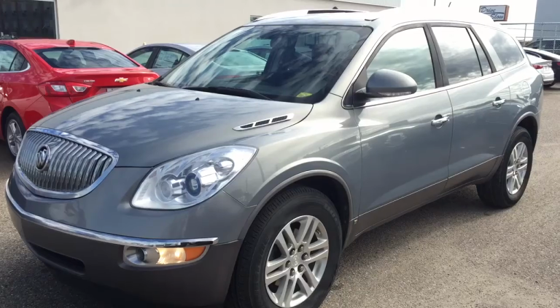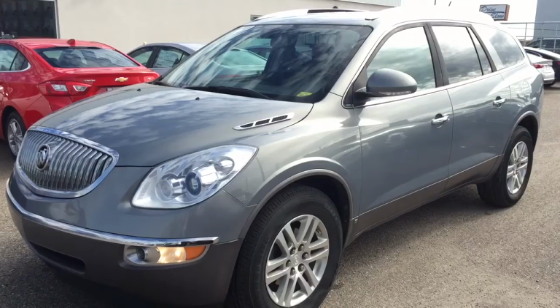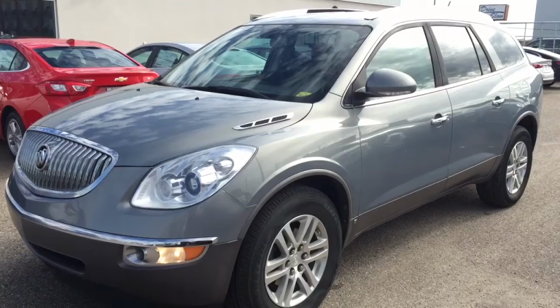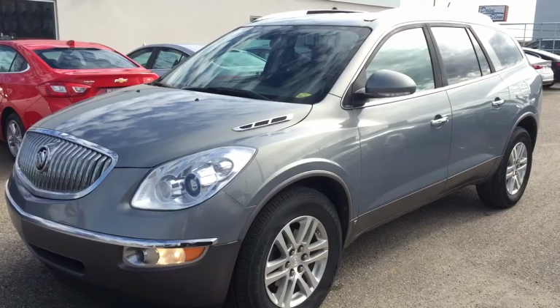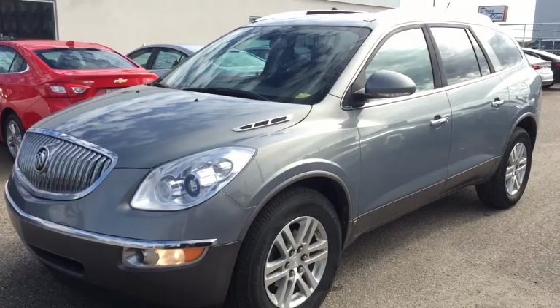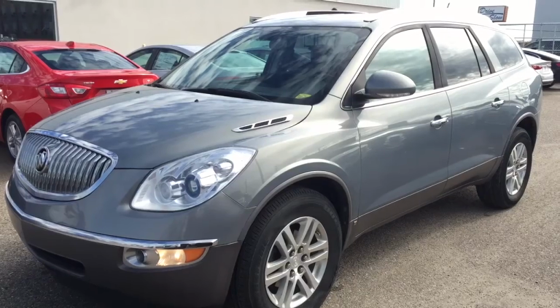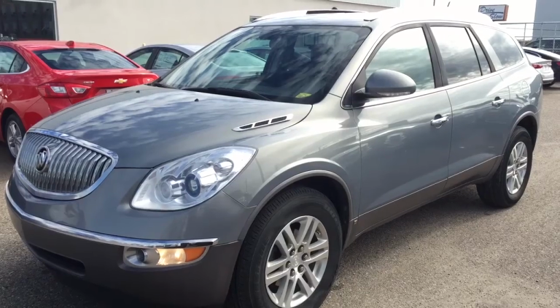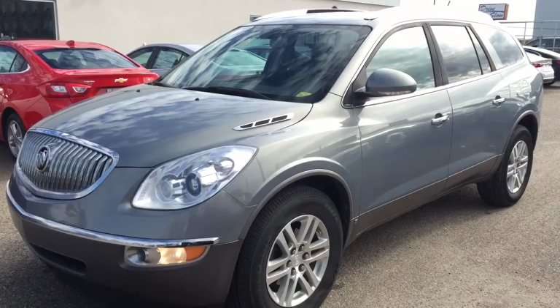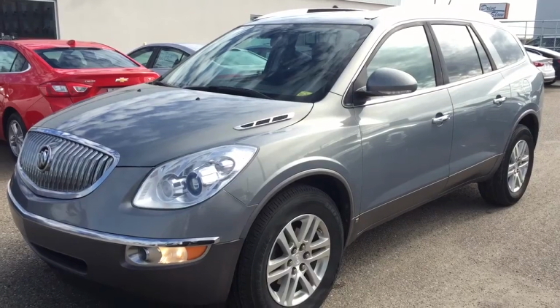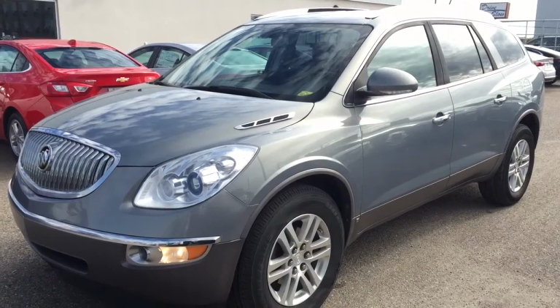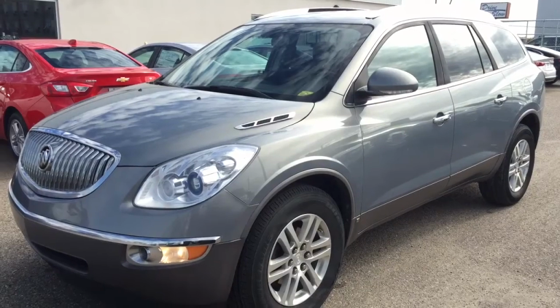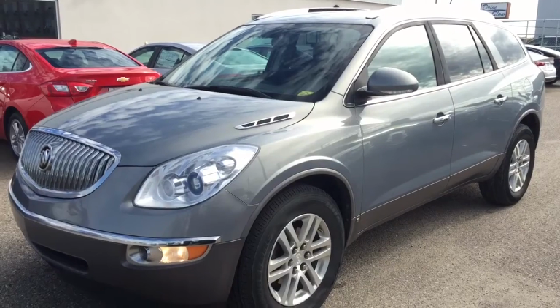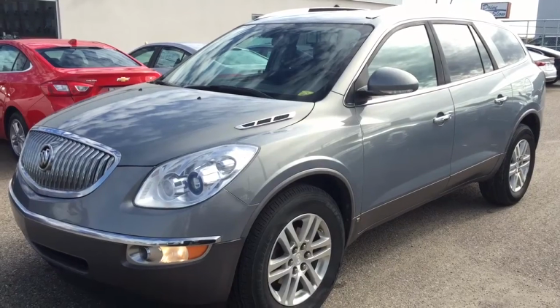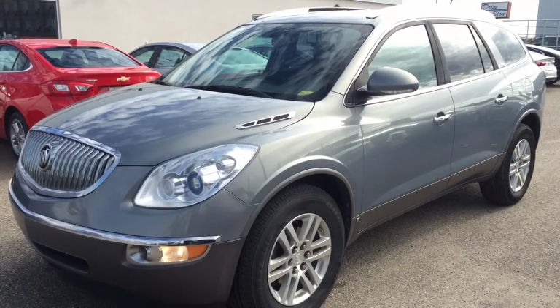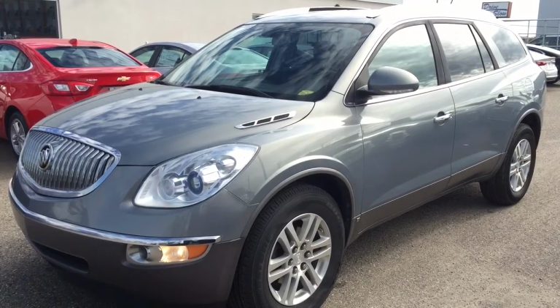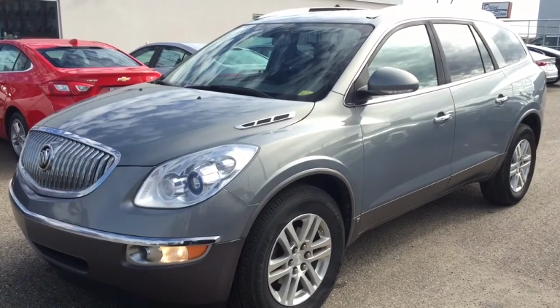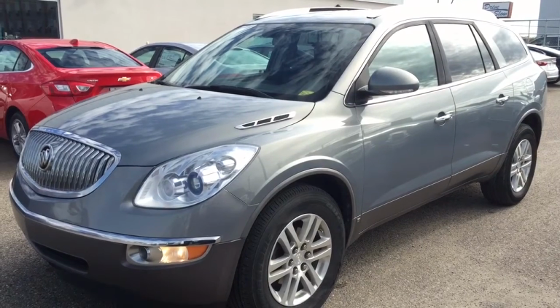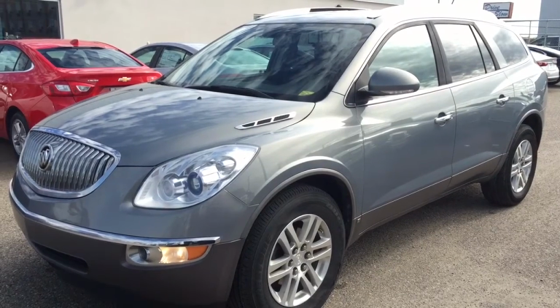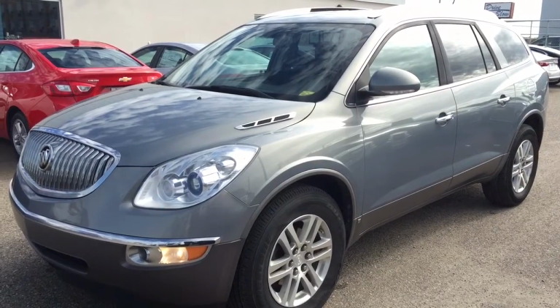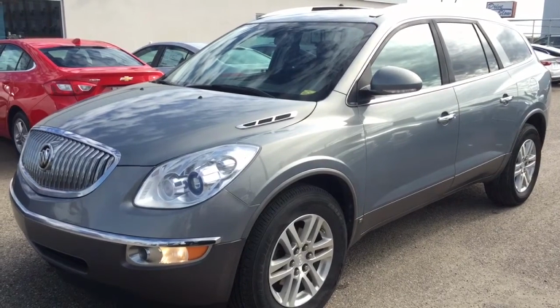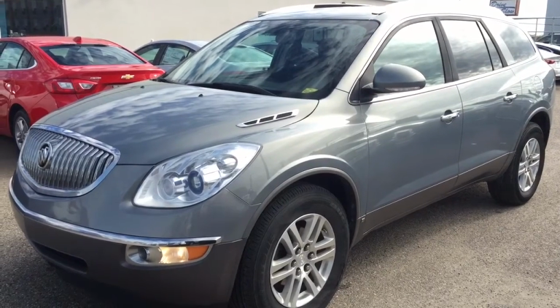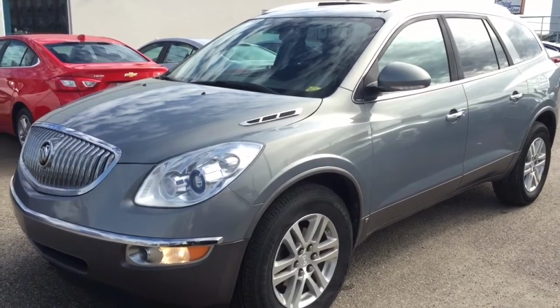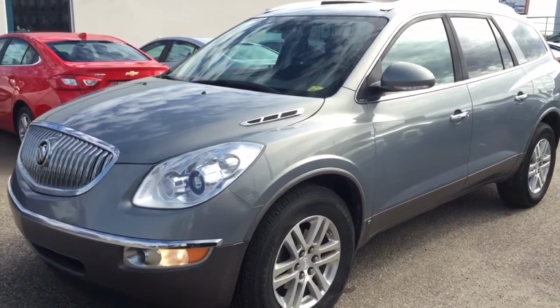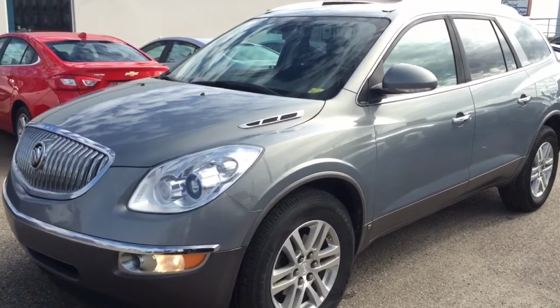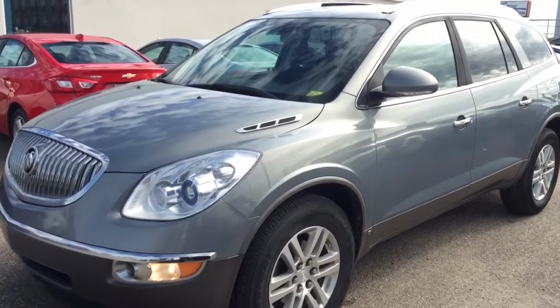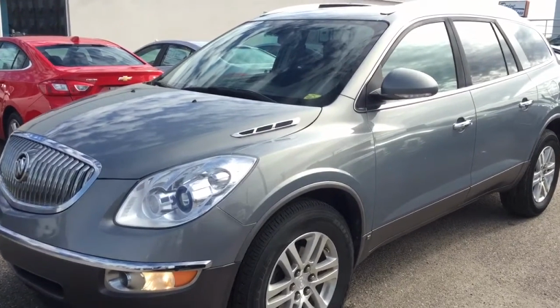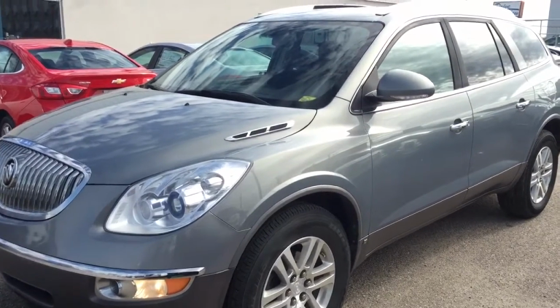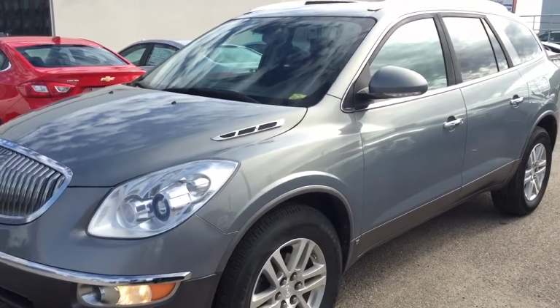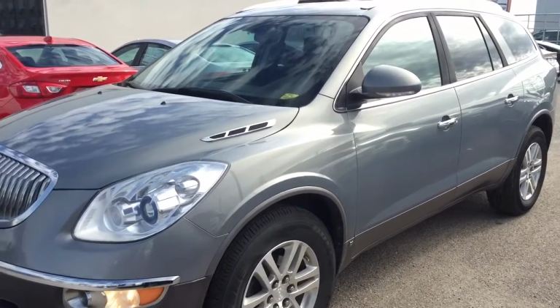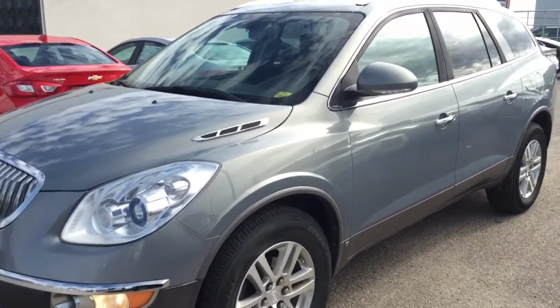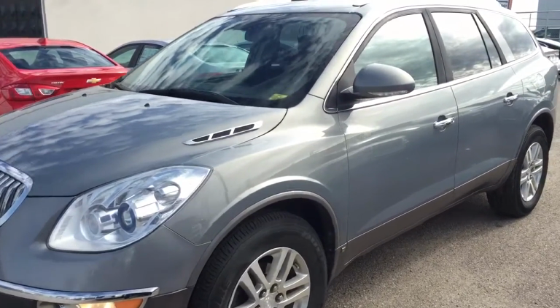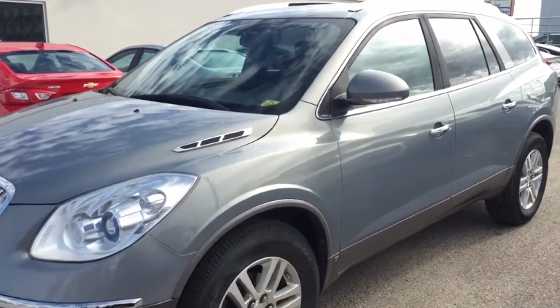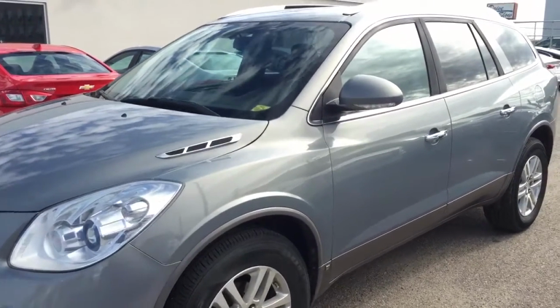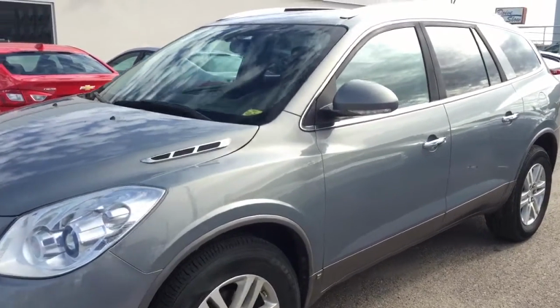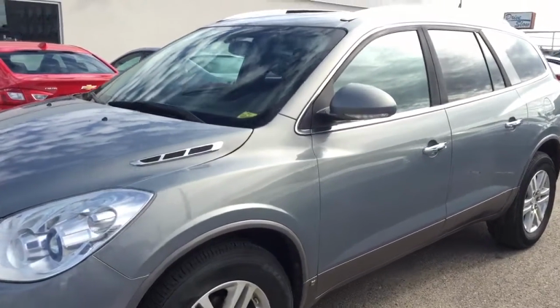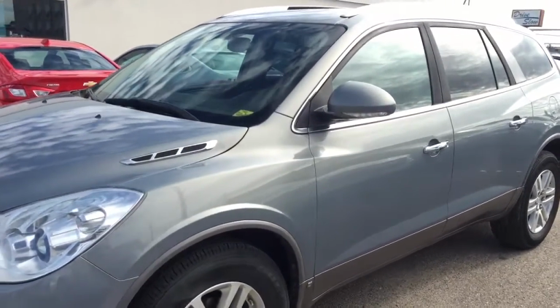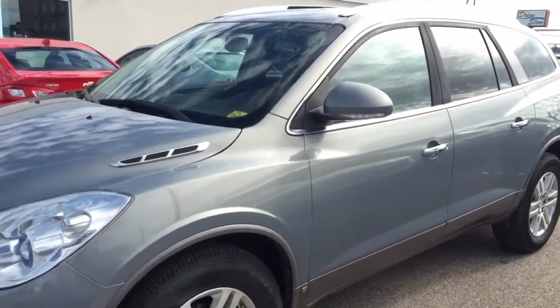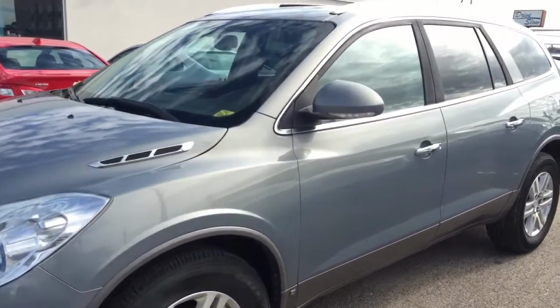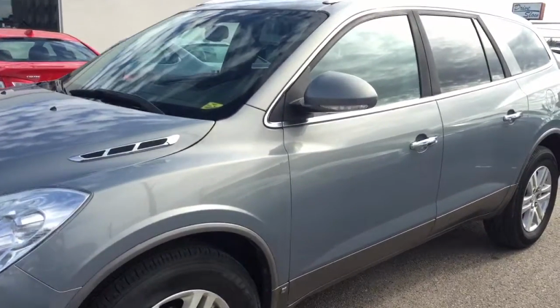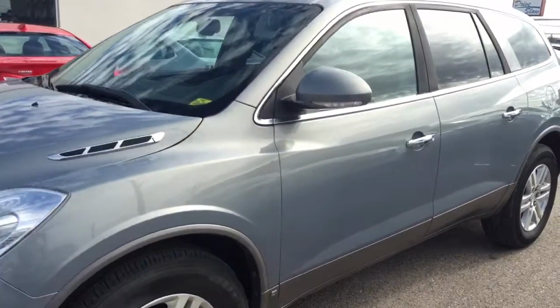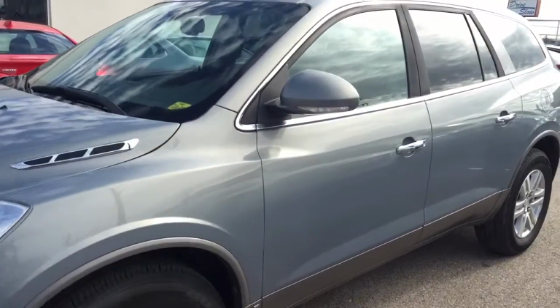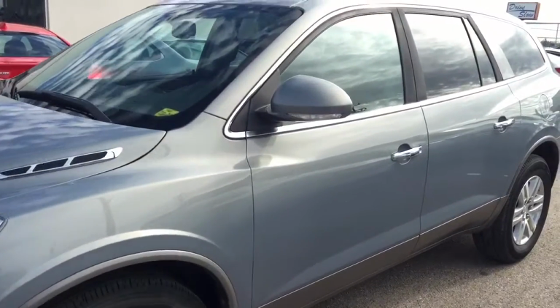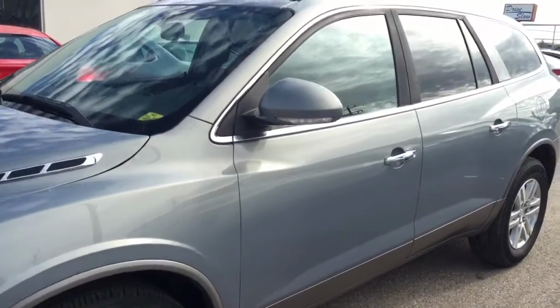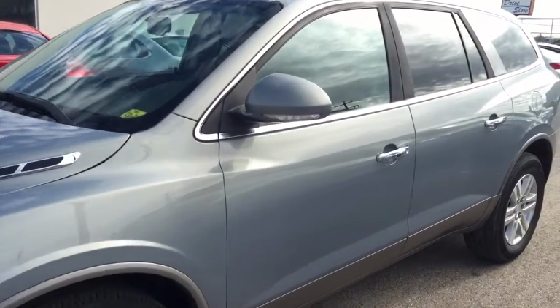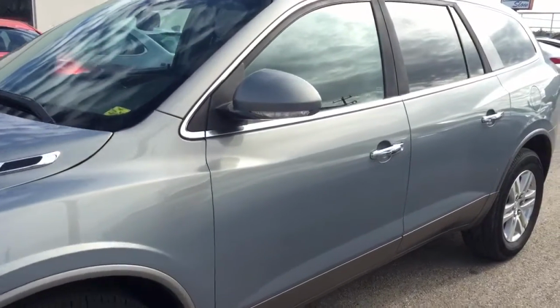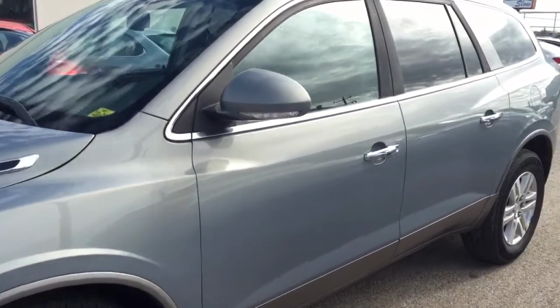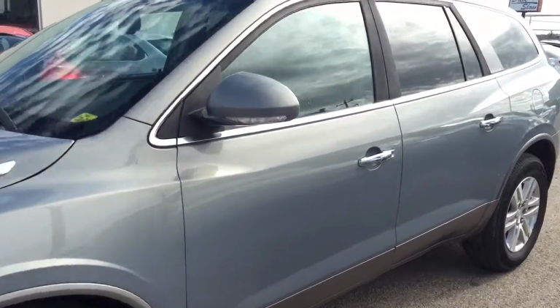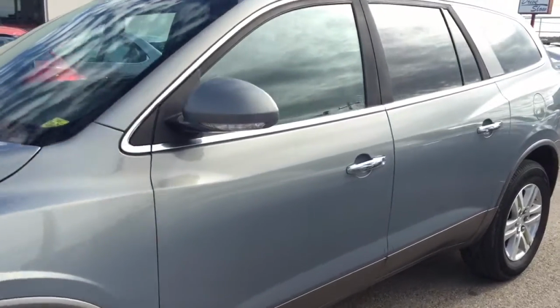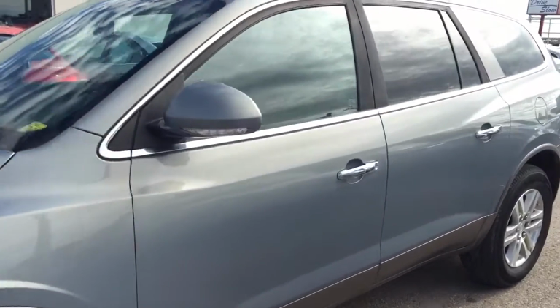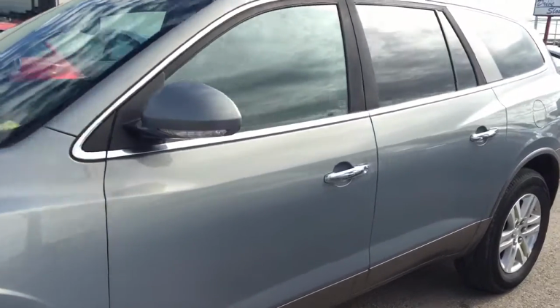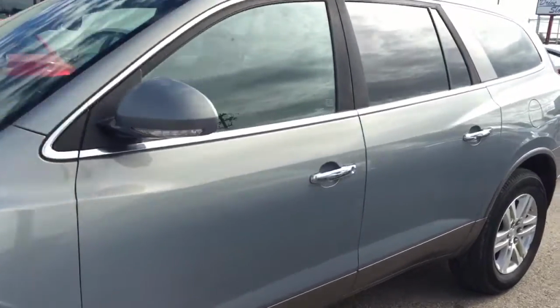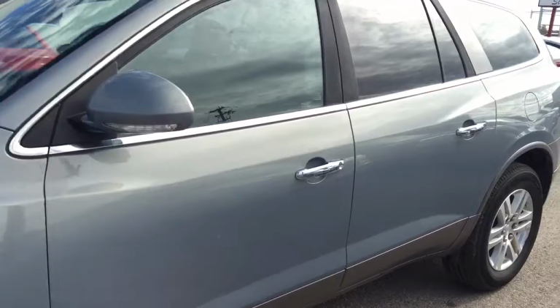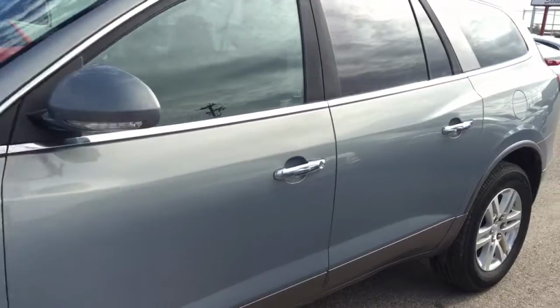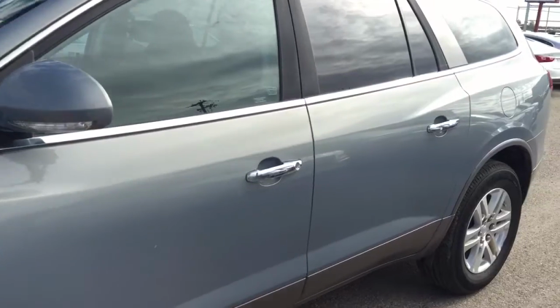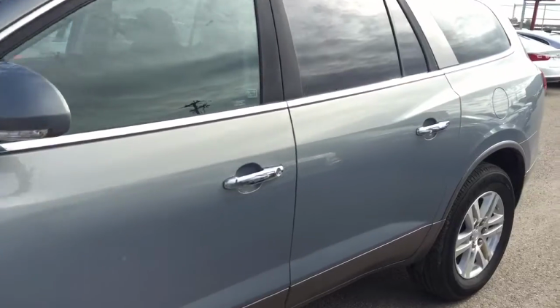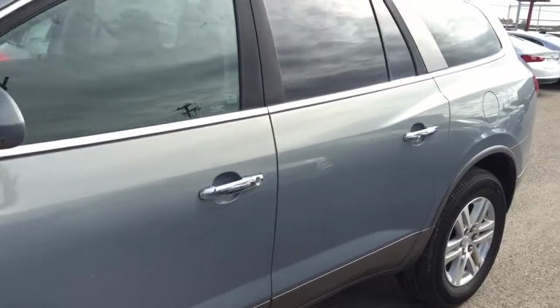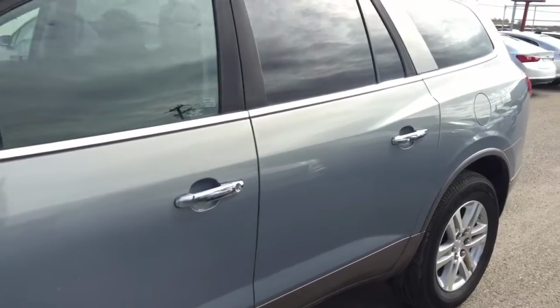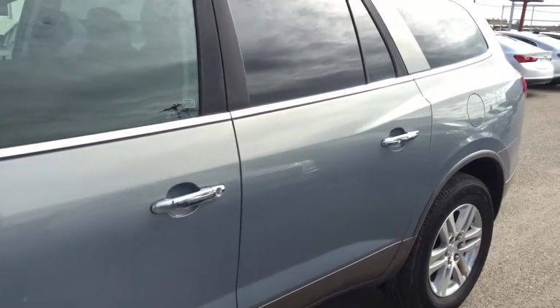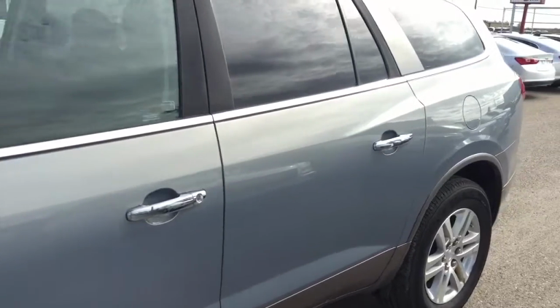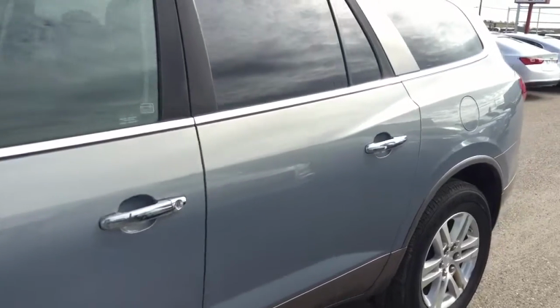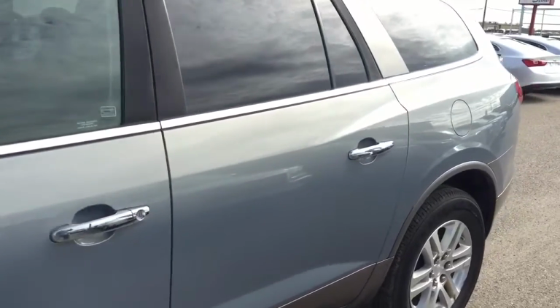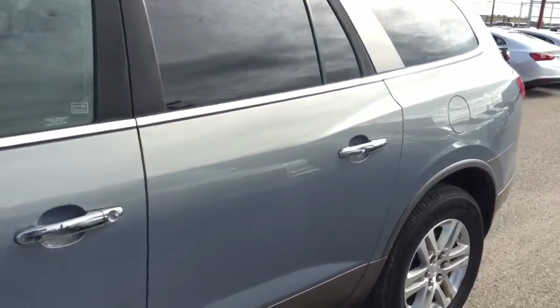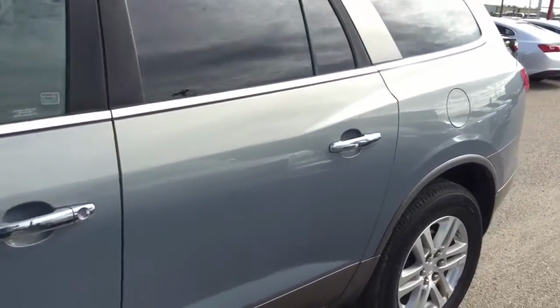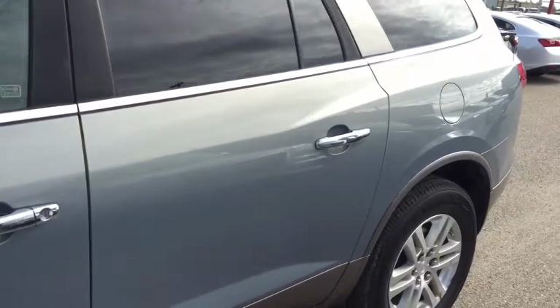Welcome to Davis Chevrolet. This is a pre-owned 2008 Buick Enclave in the color silver.